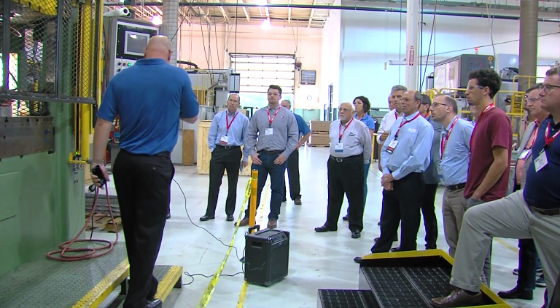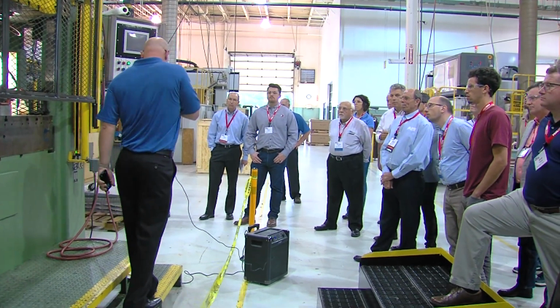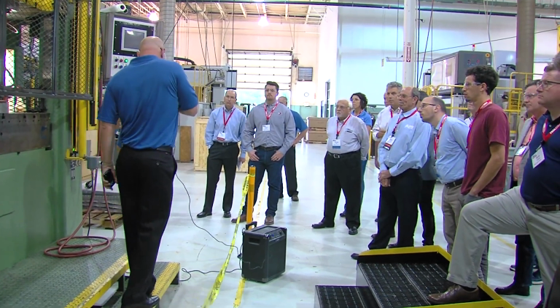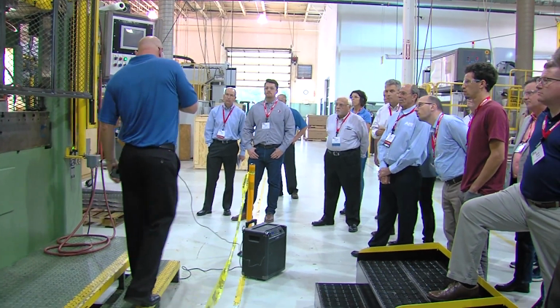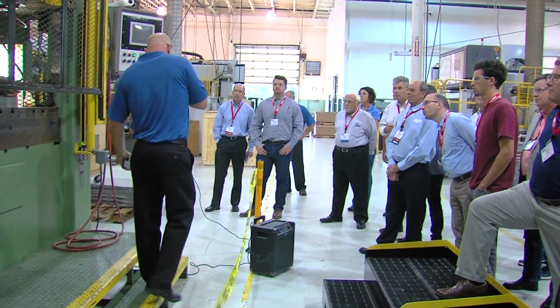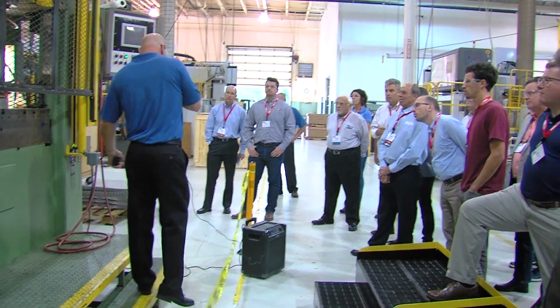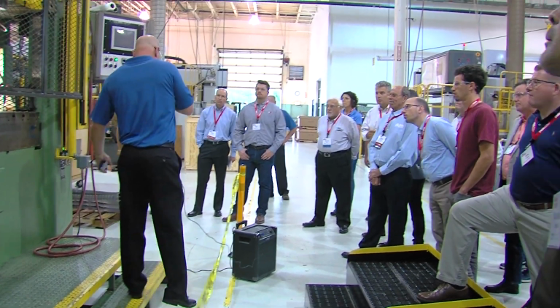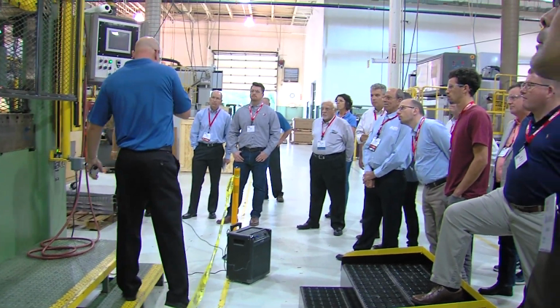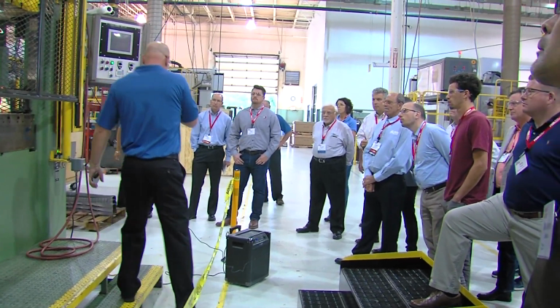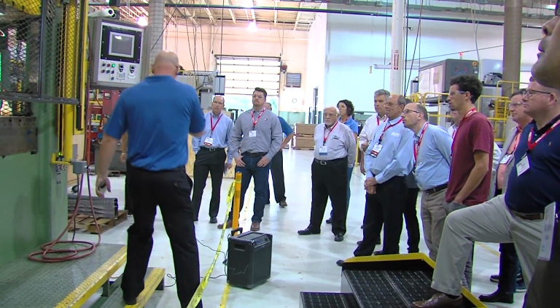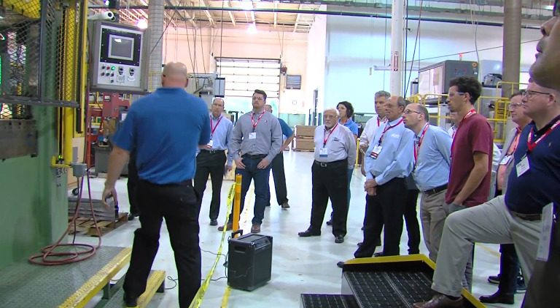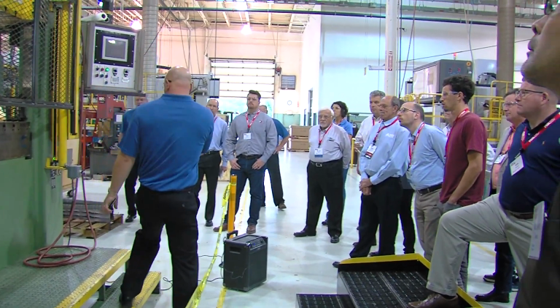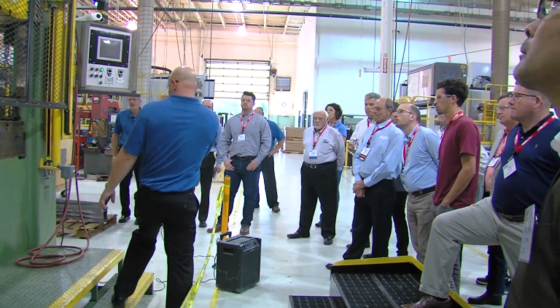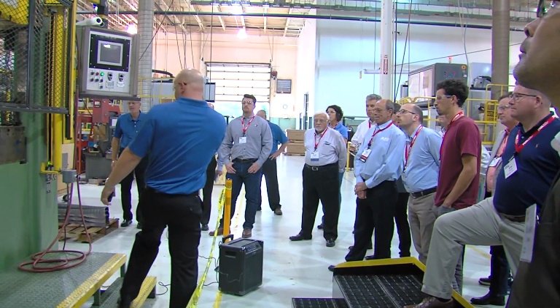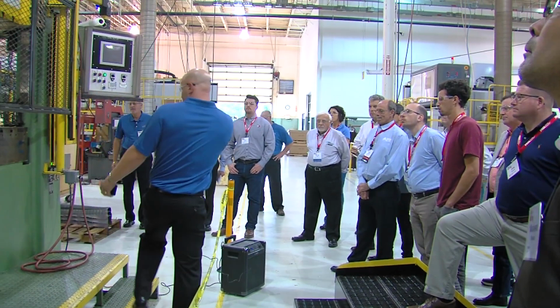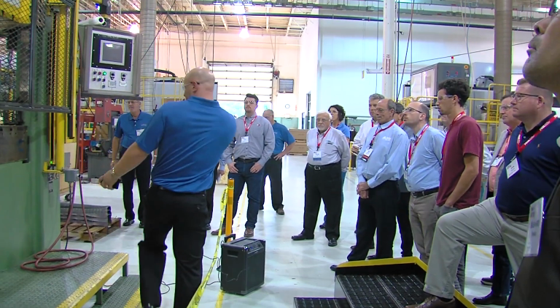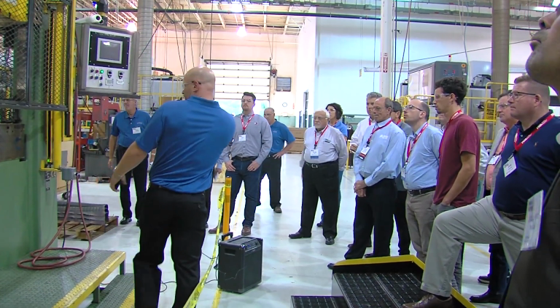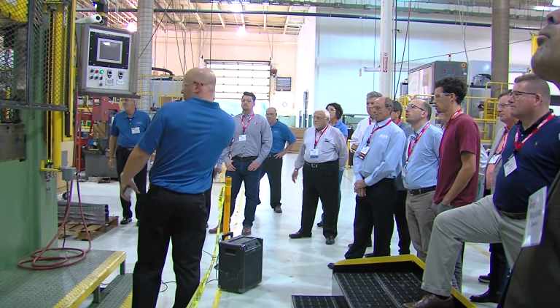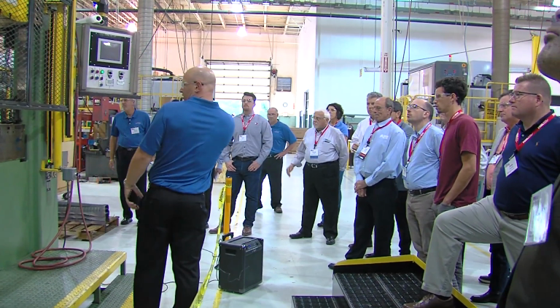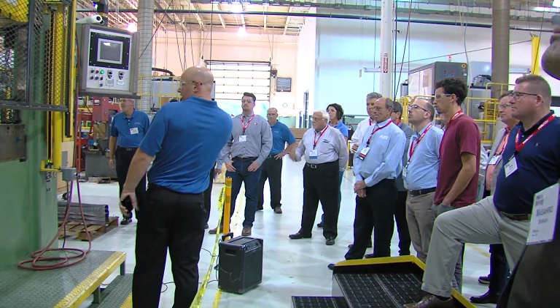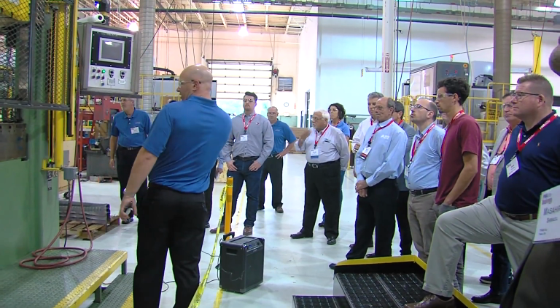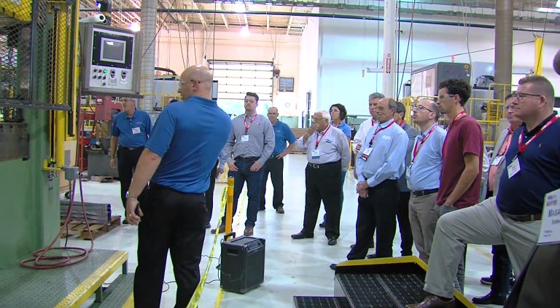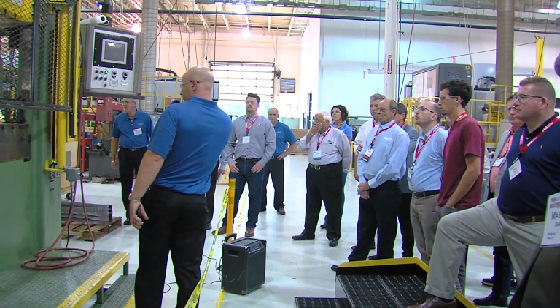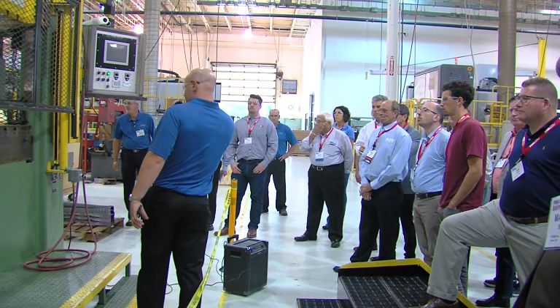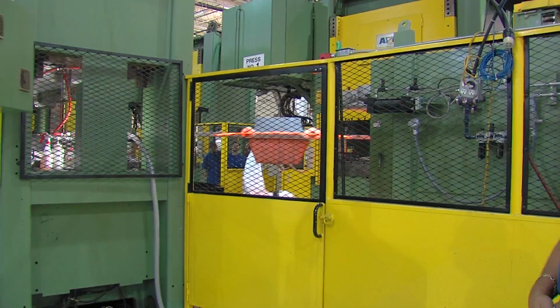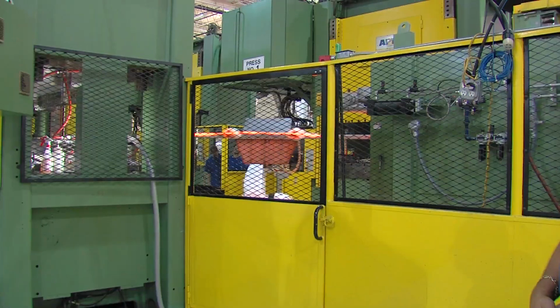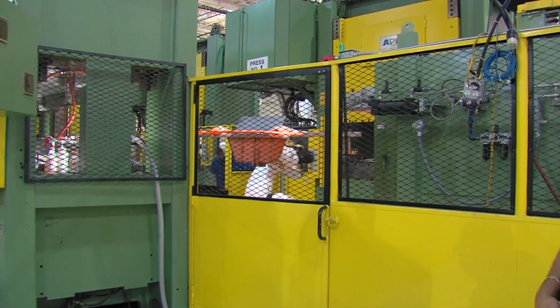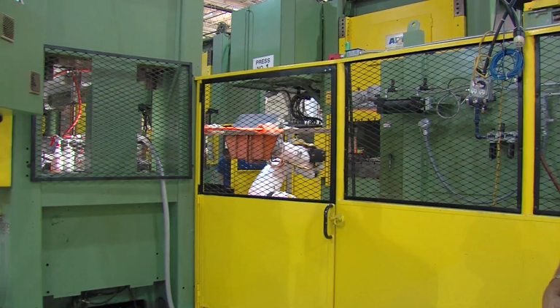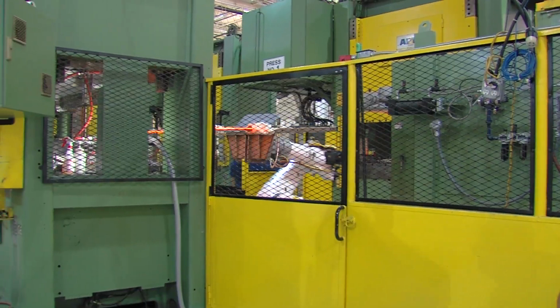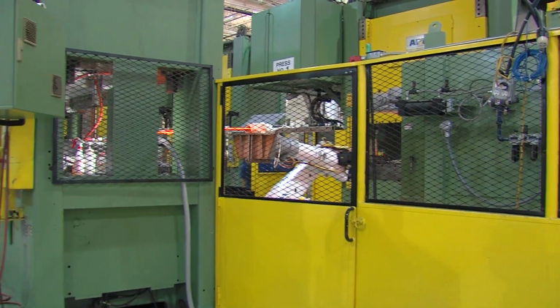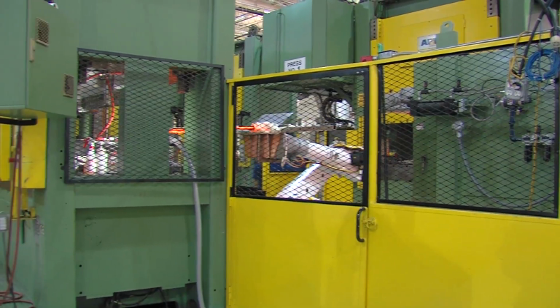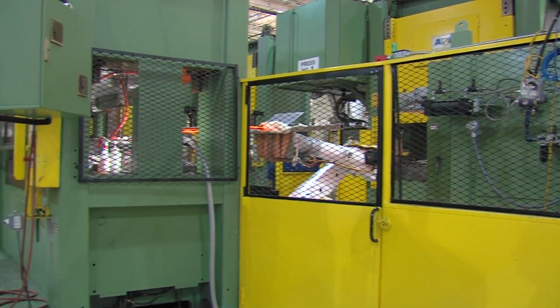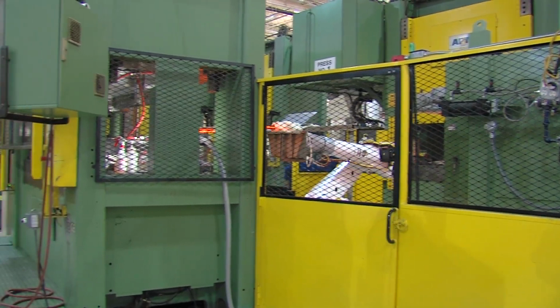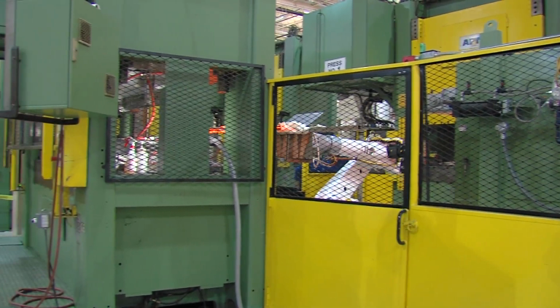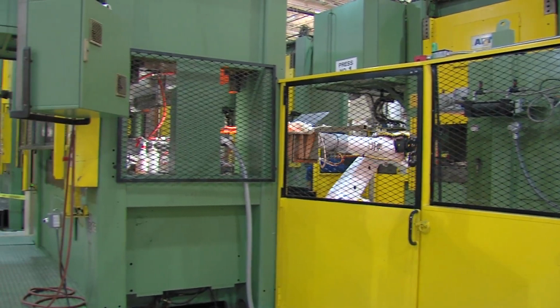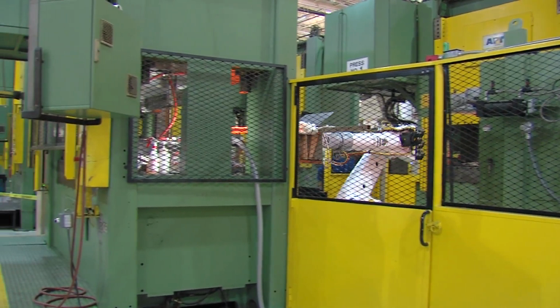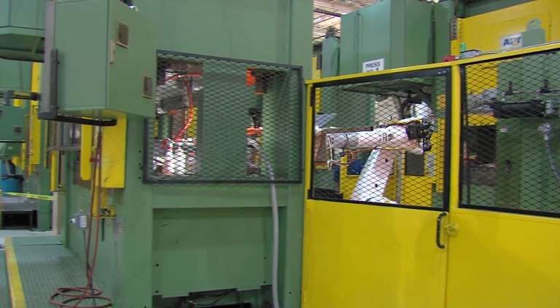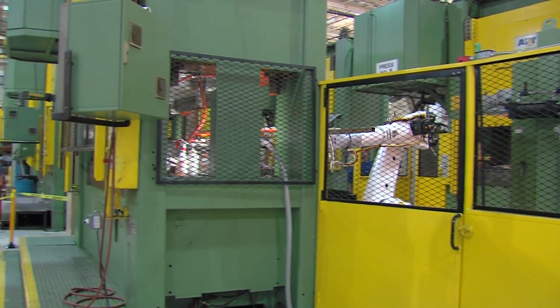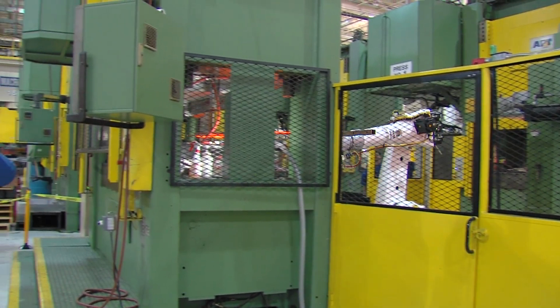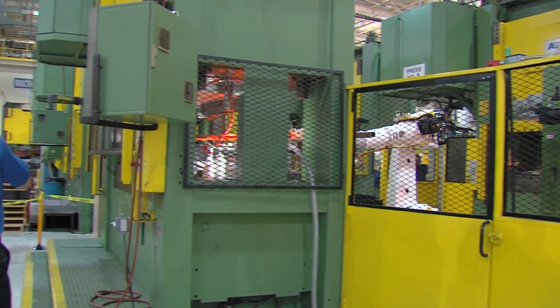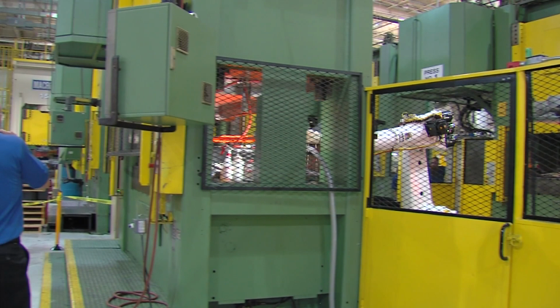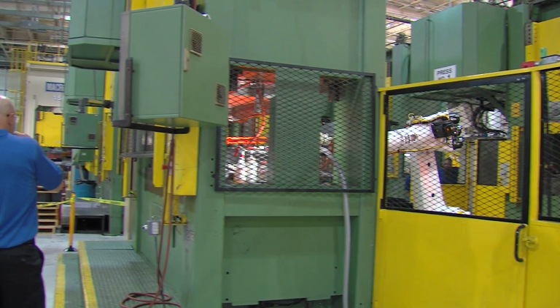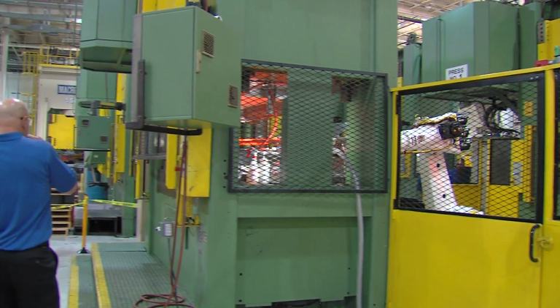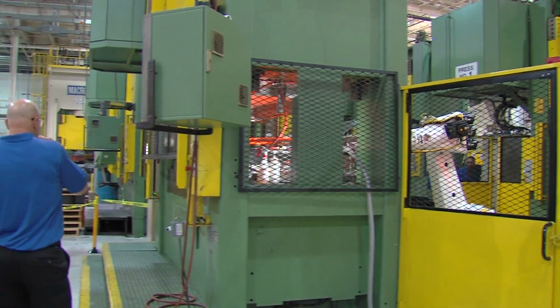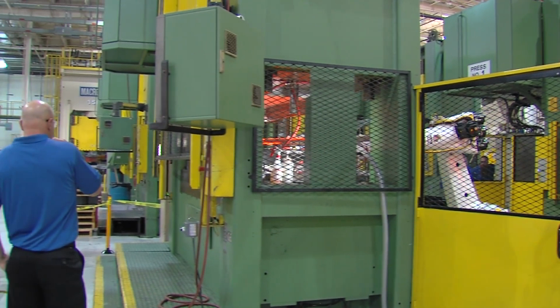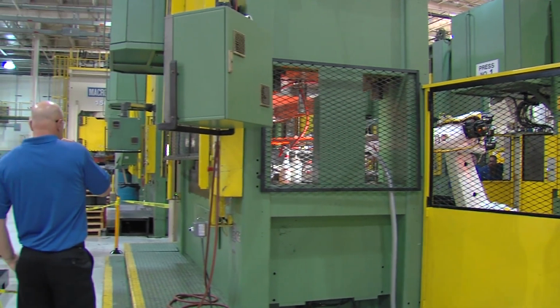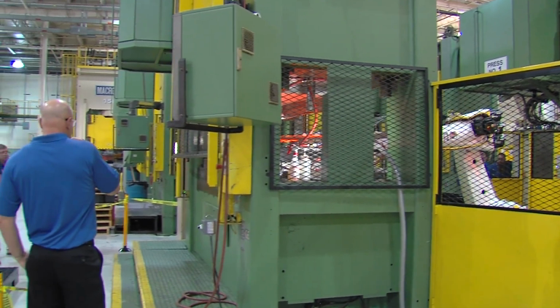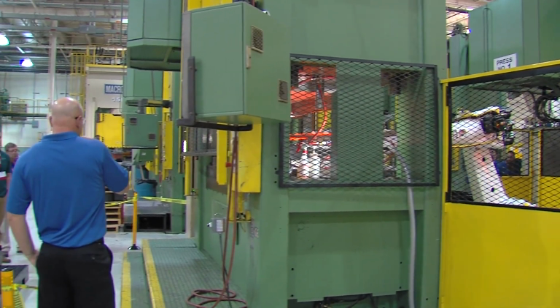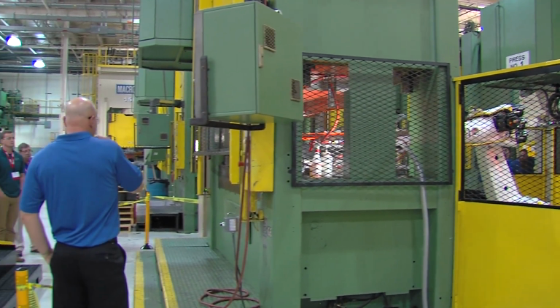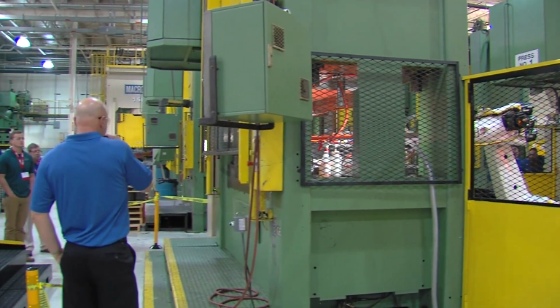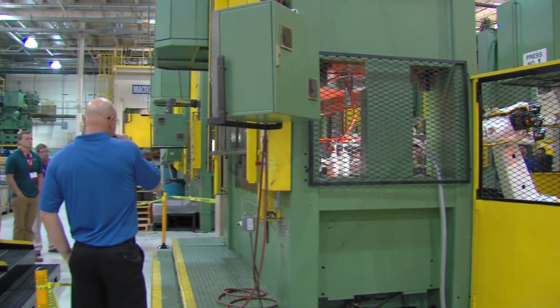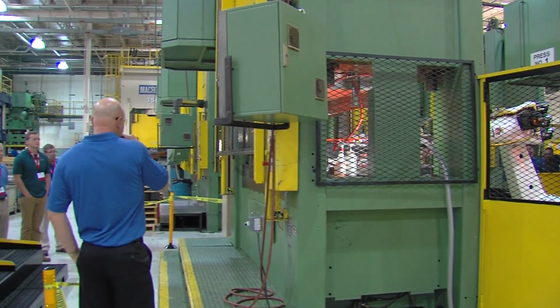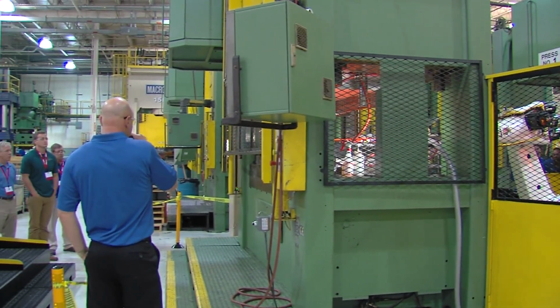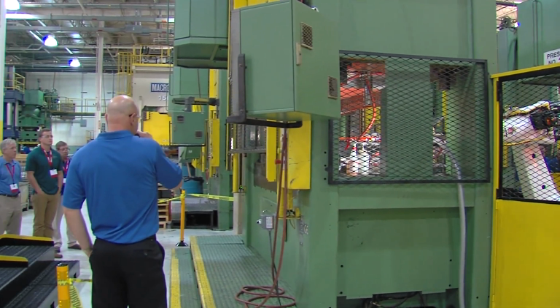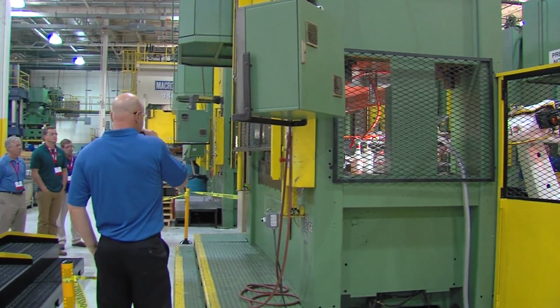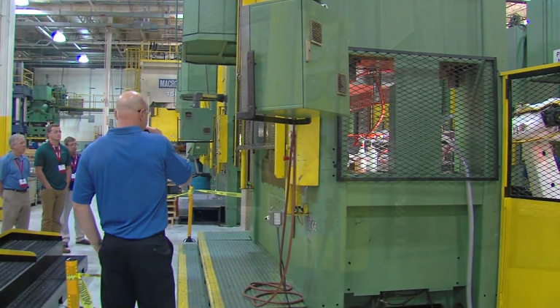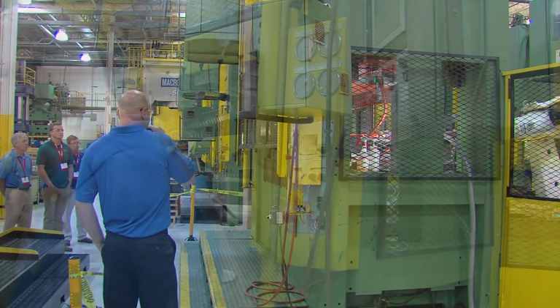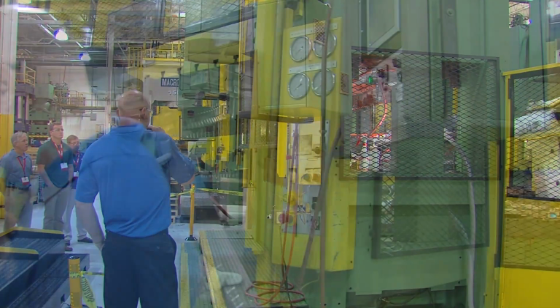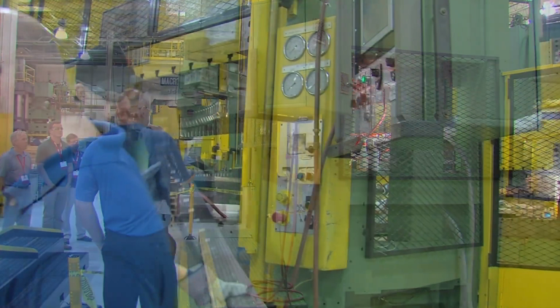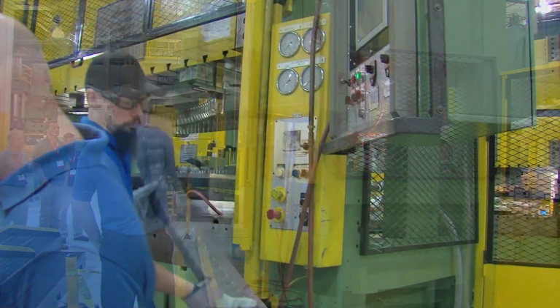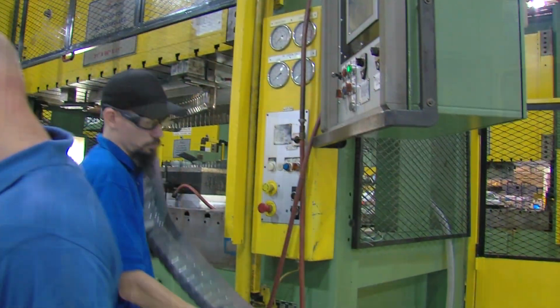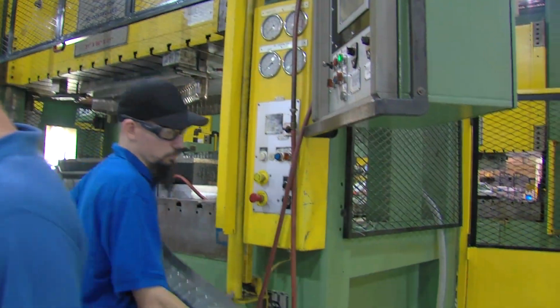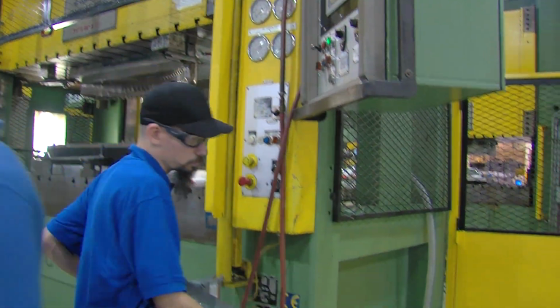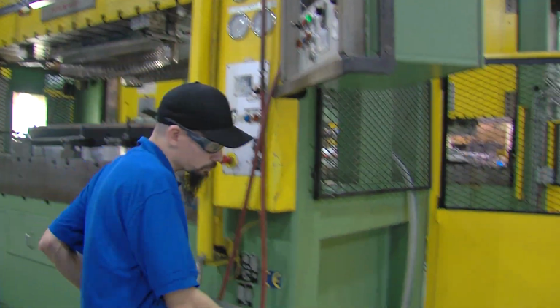I work very closely with our stamping people and worked with the guys at the furnace to come up with a layout.